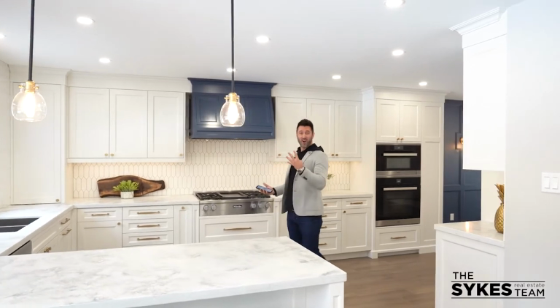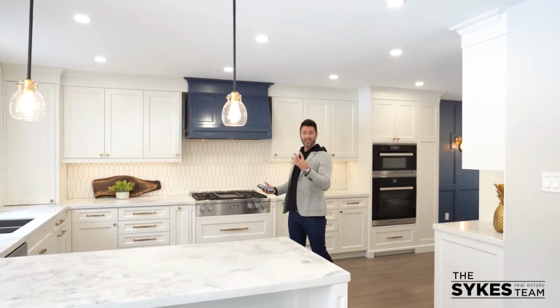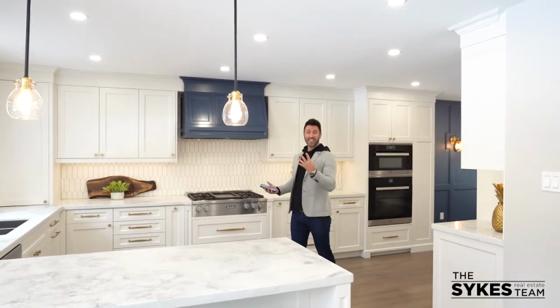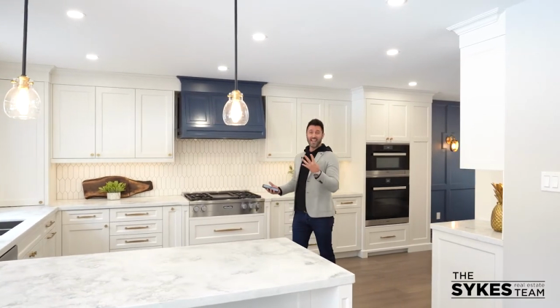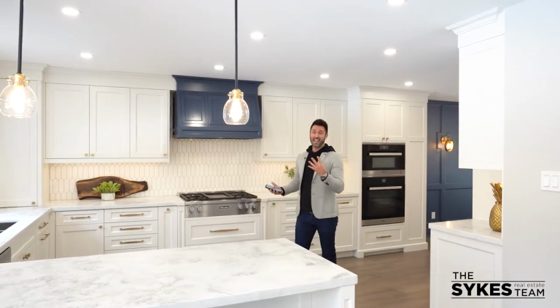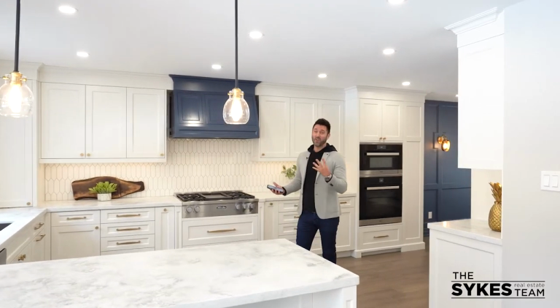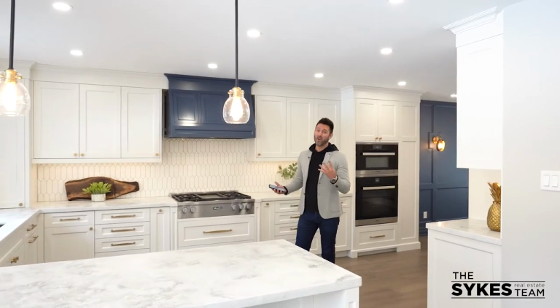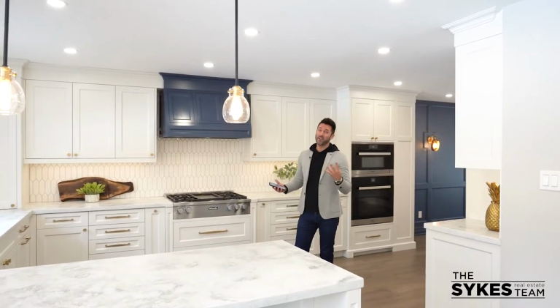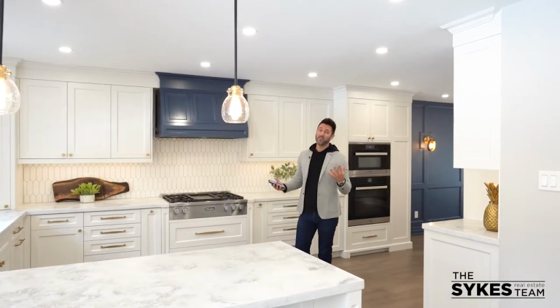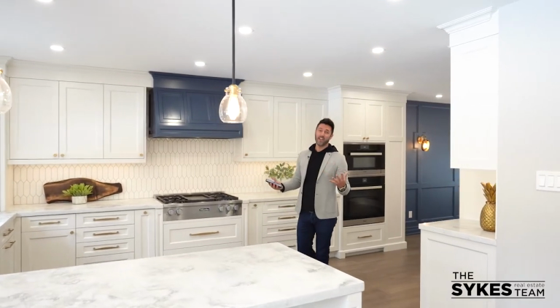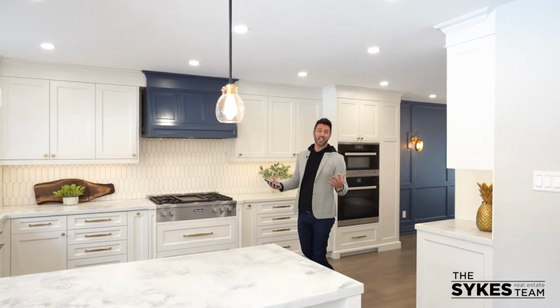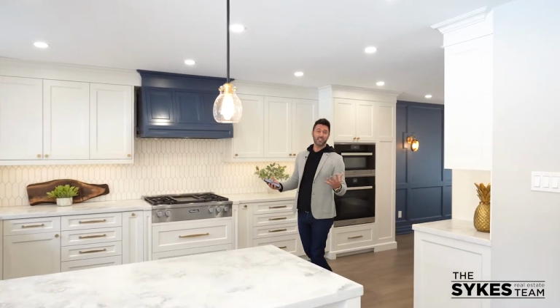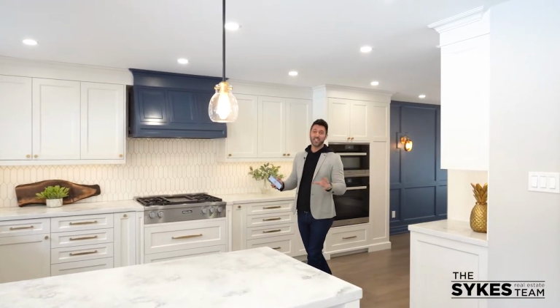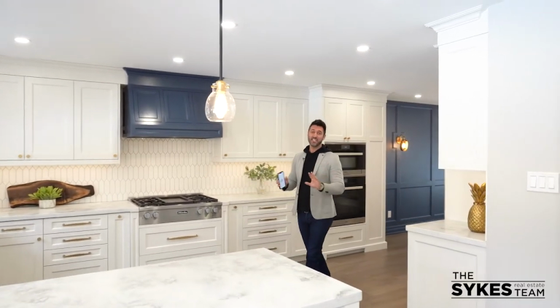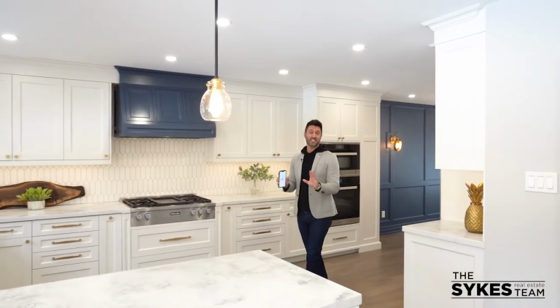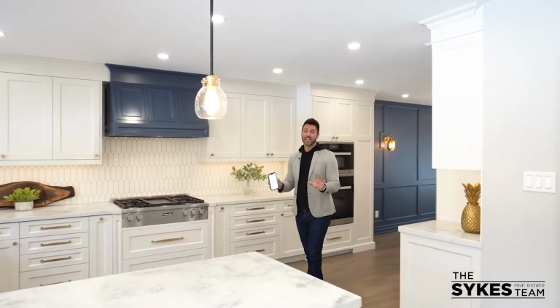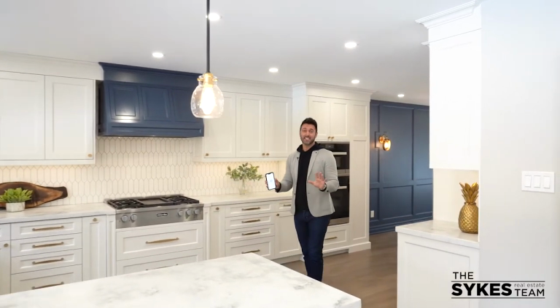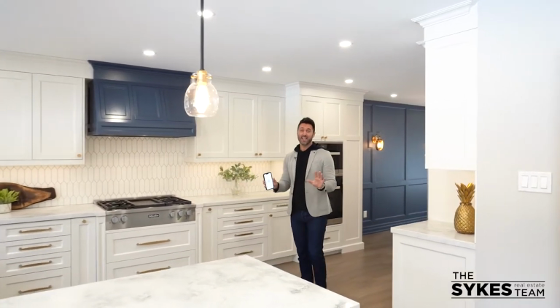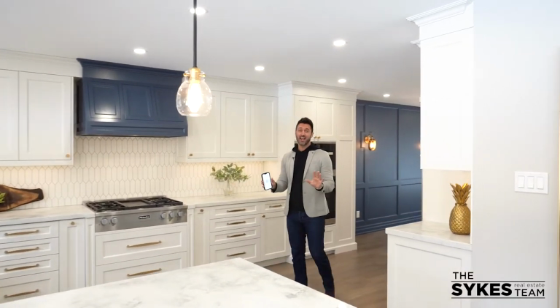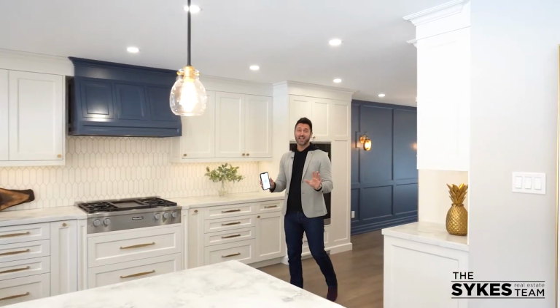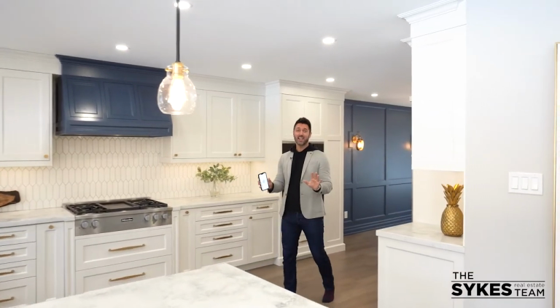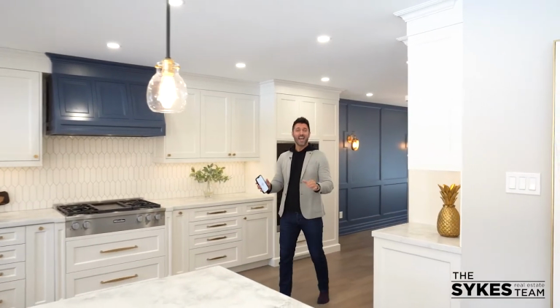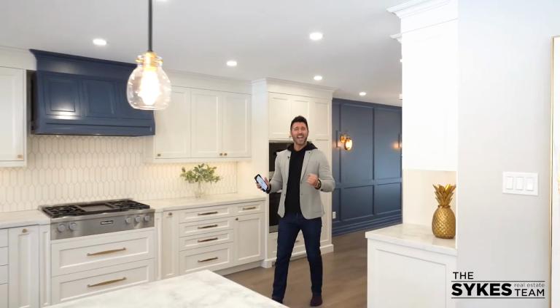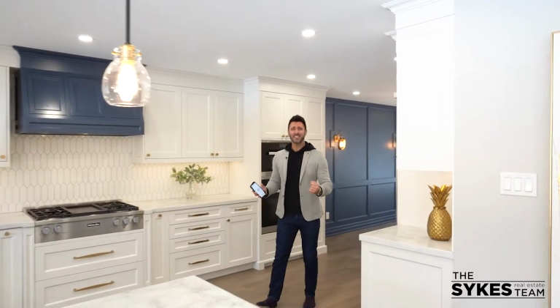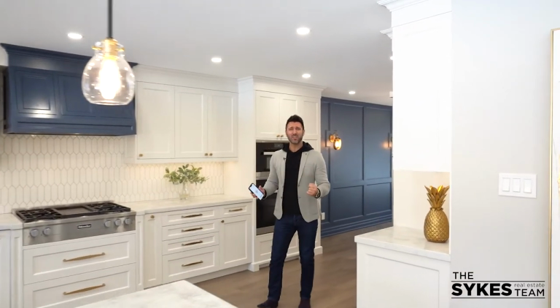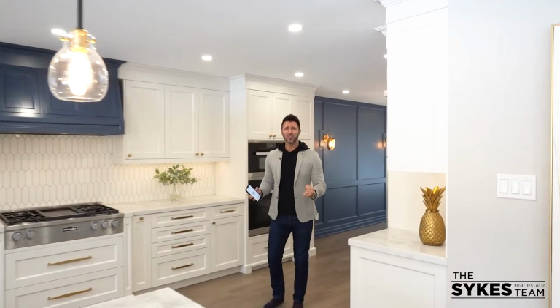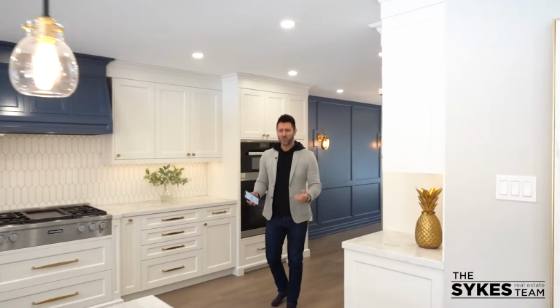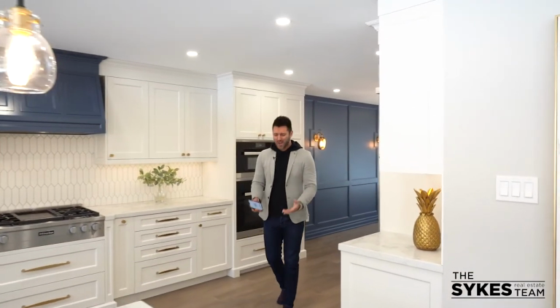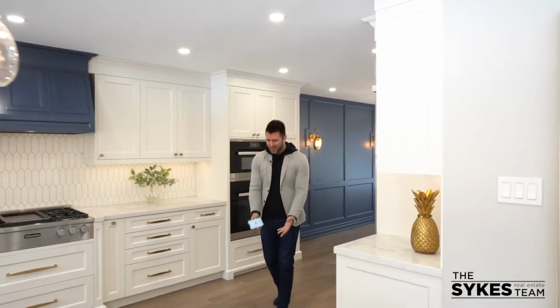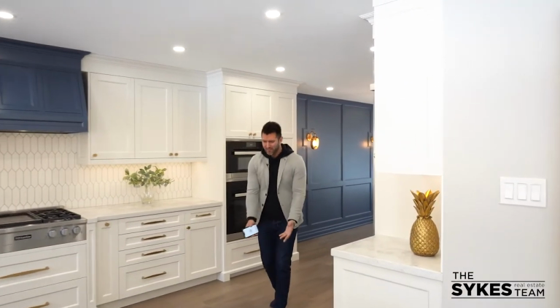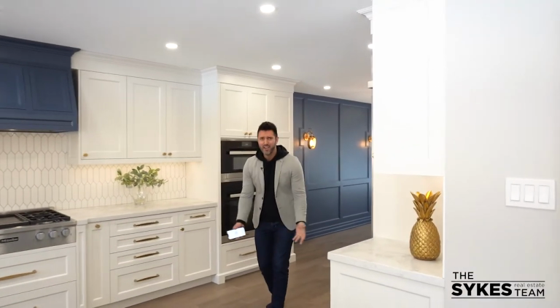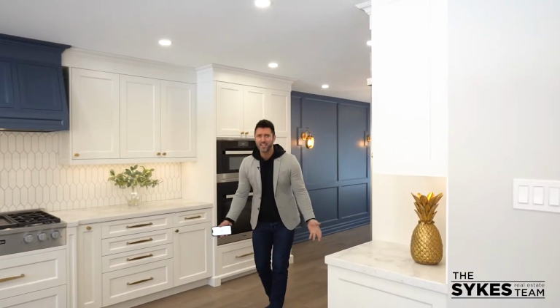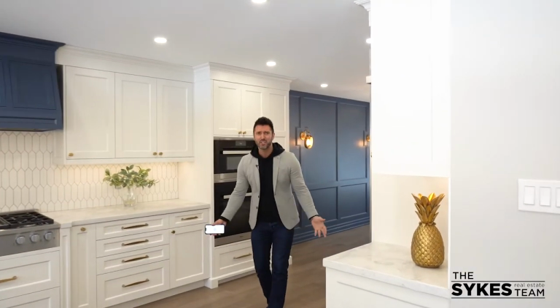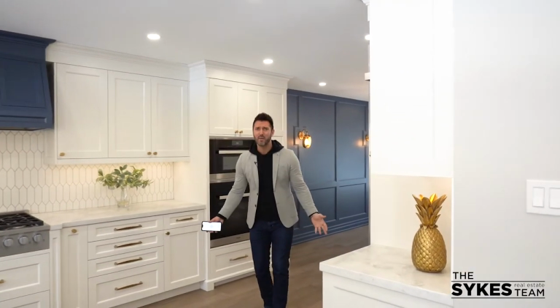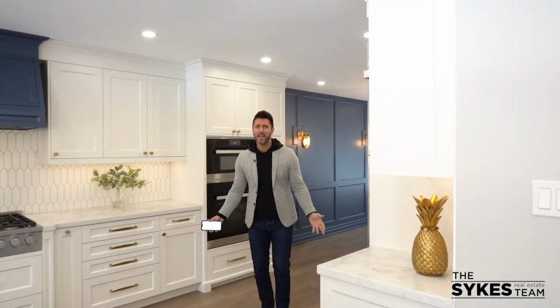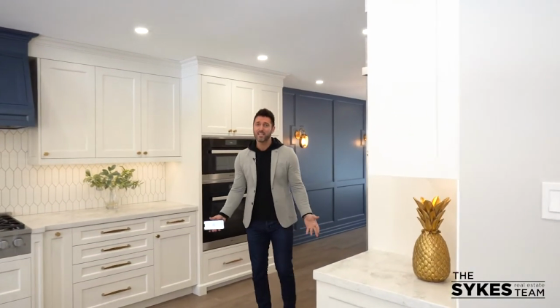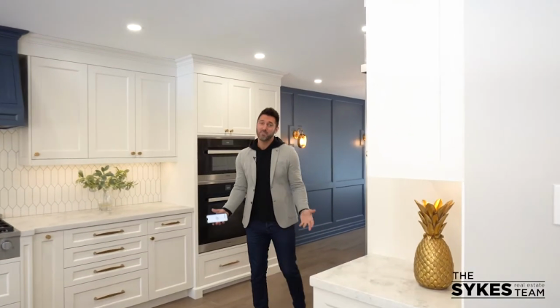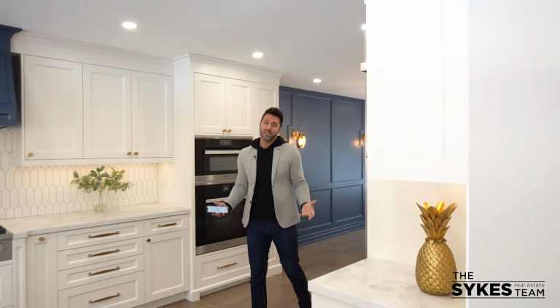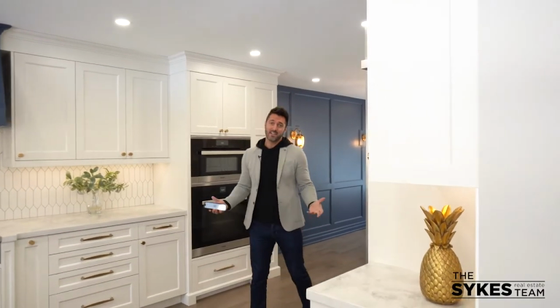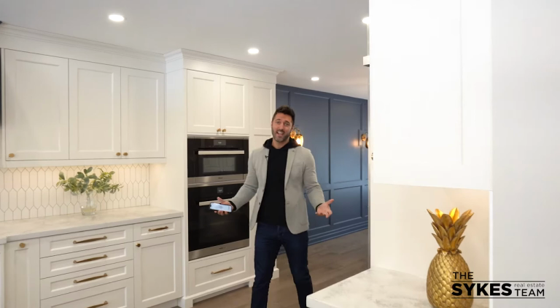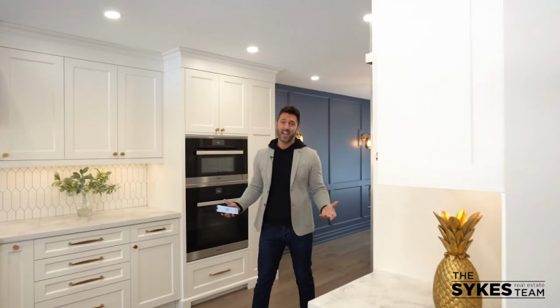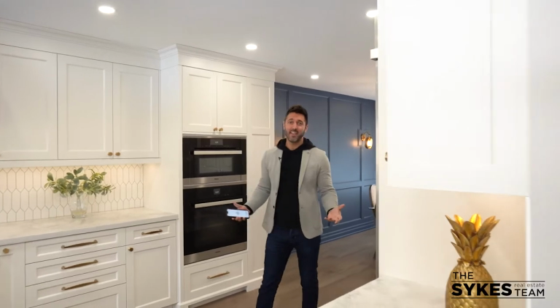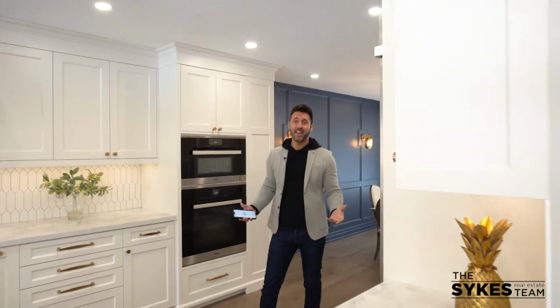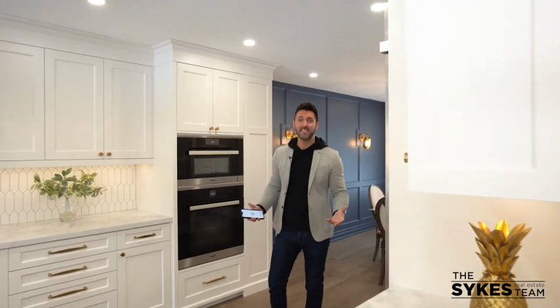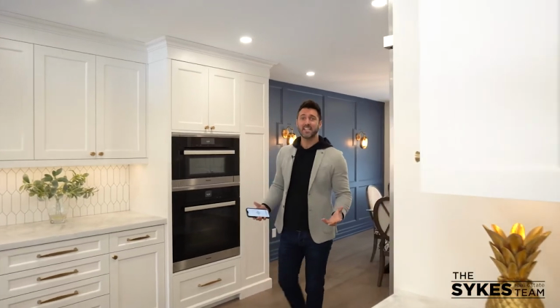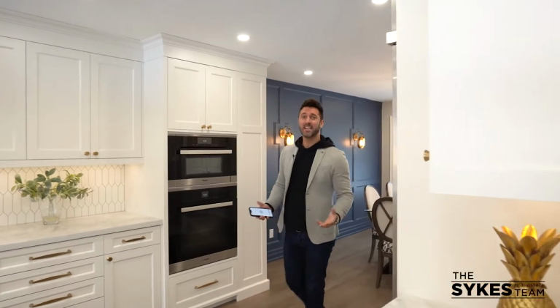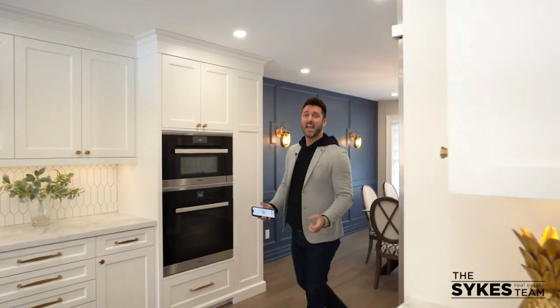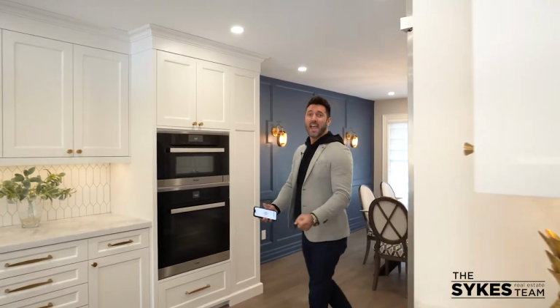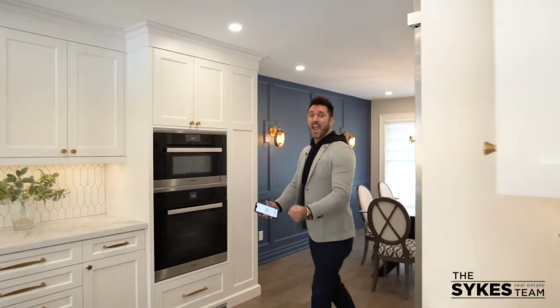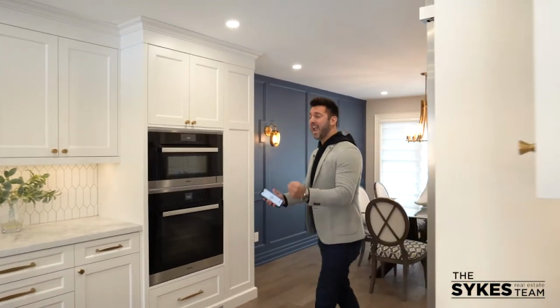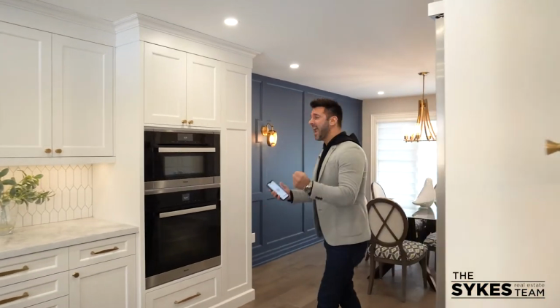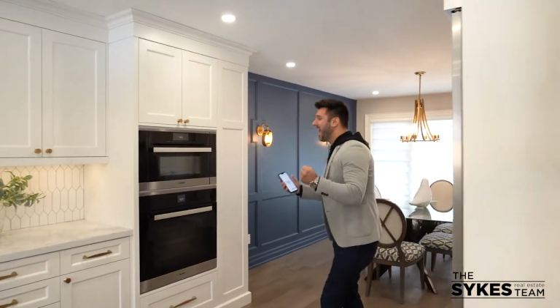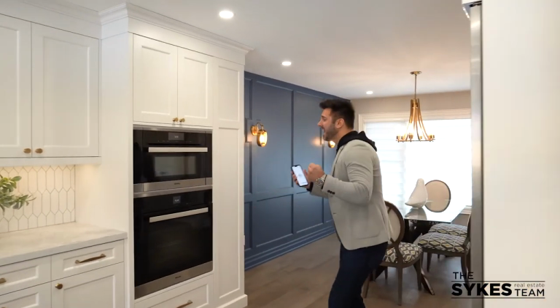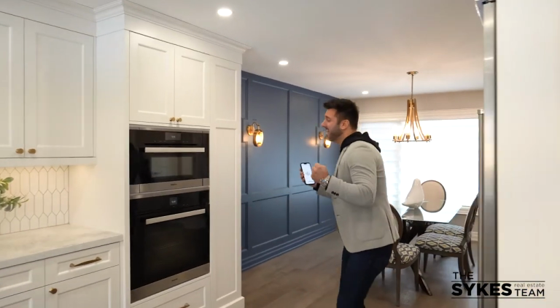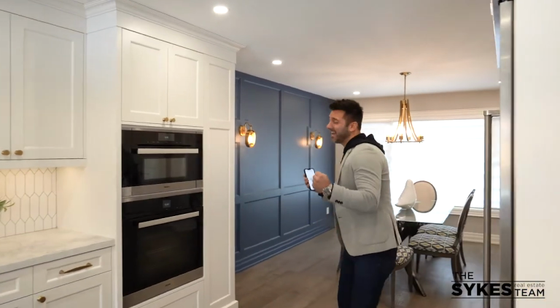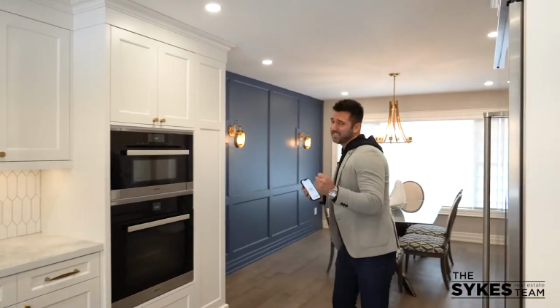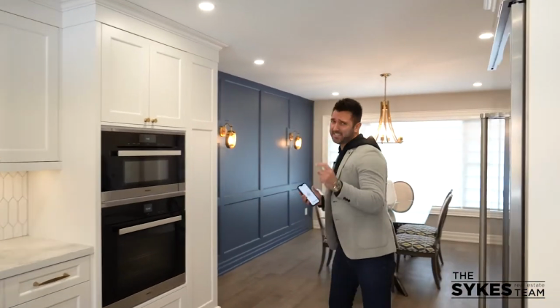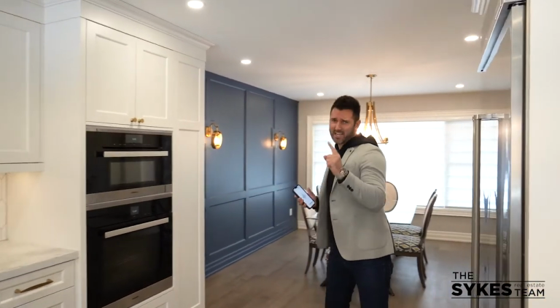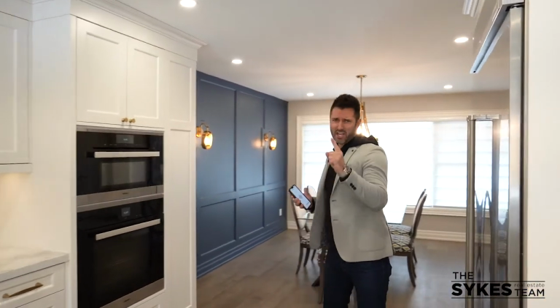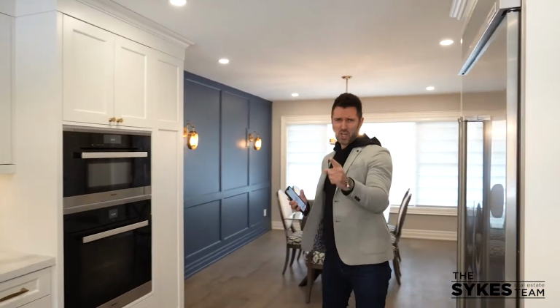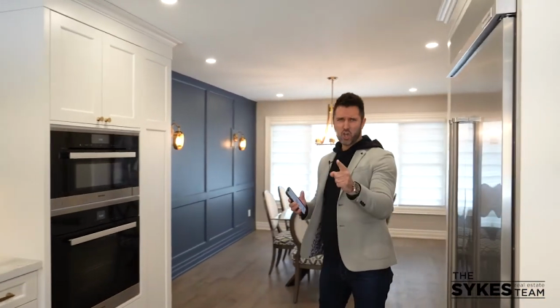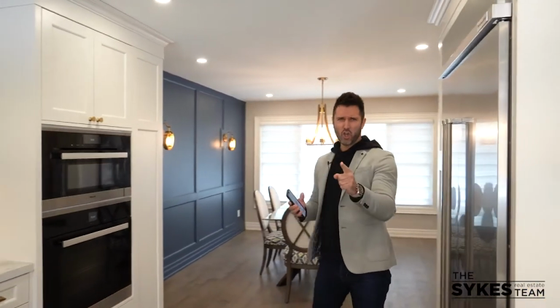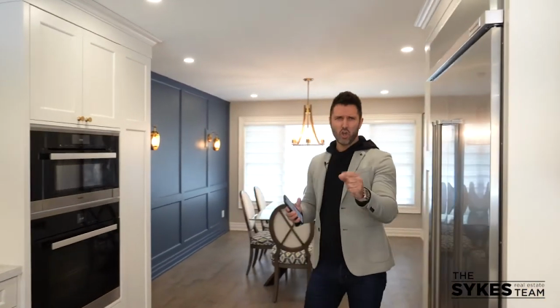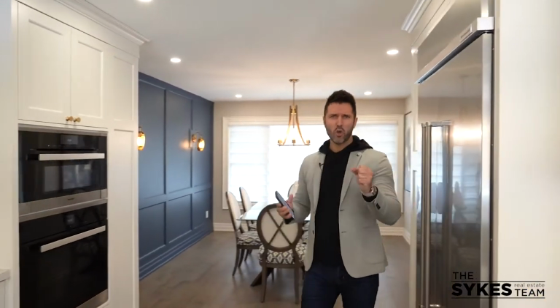400k in renovations — that's not it. It's also got a finished basement. Yeah, that's it.